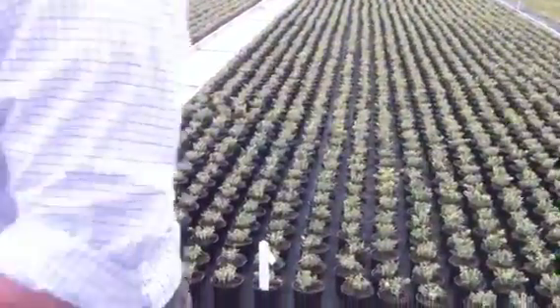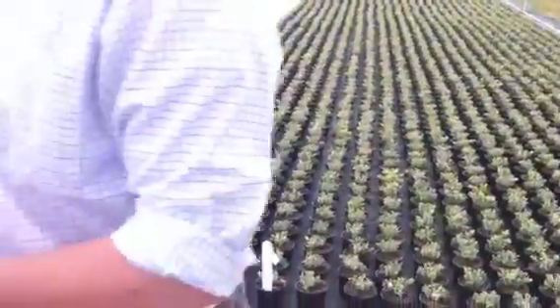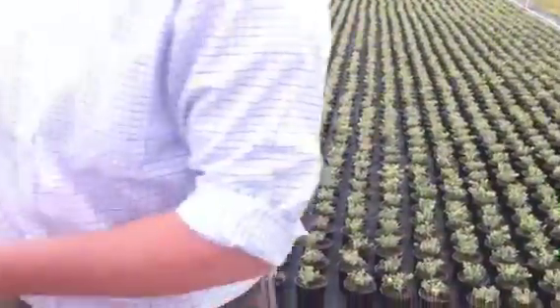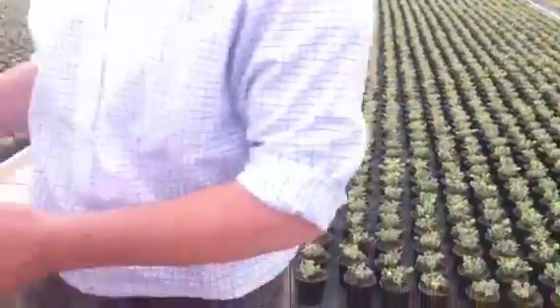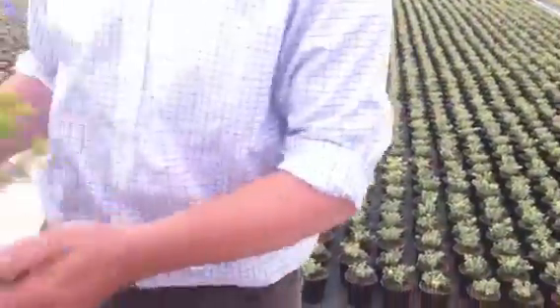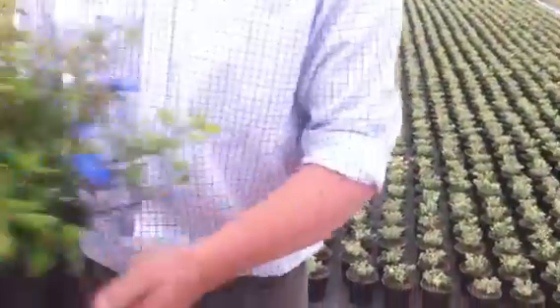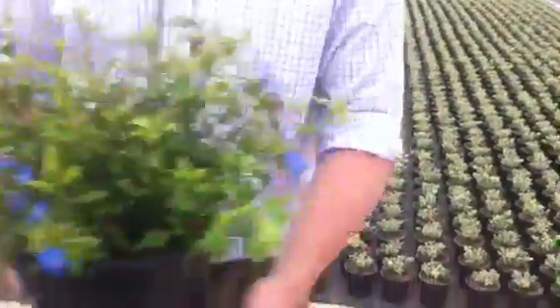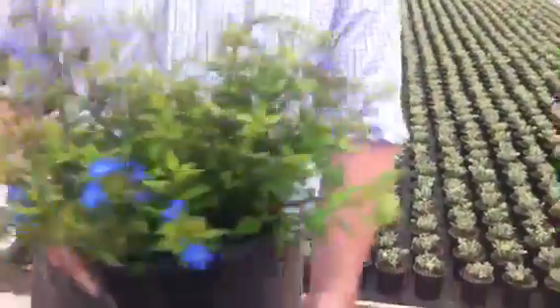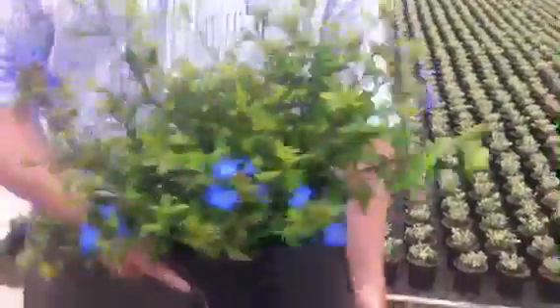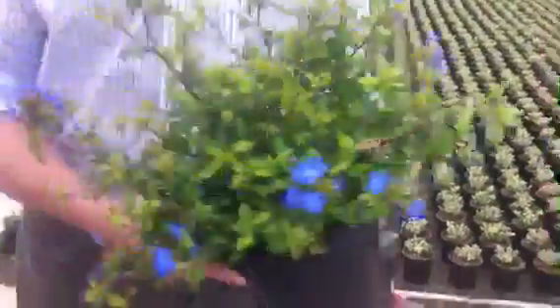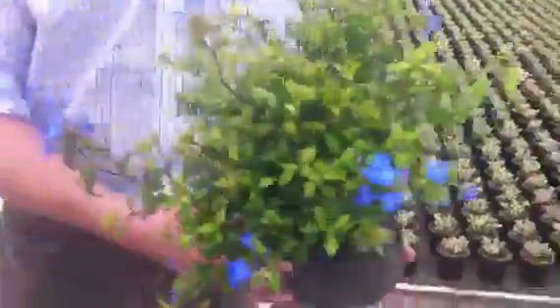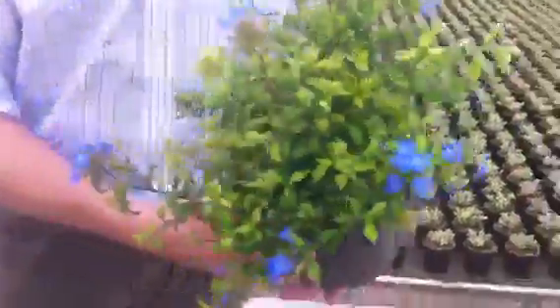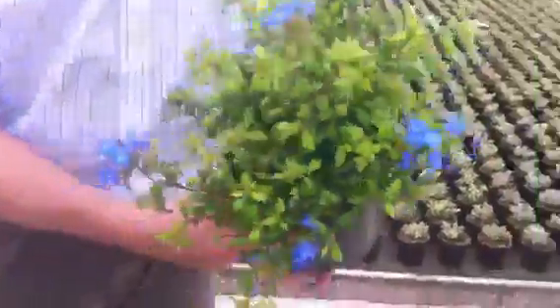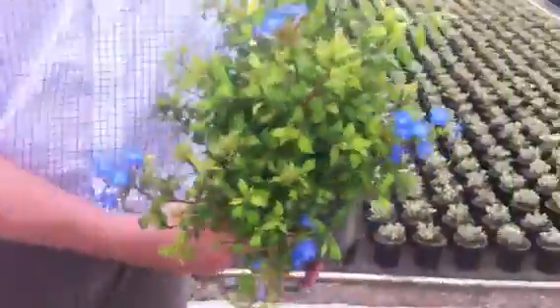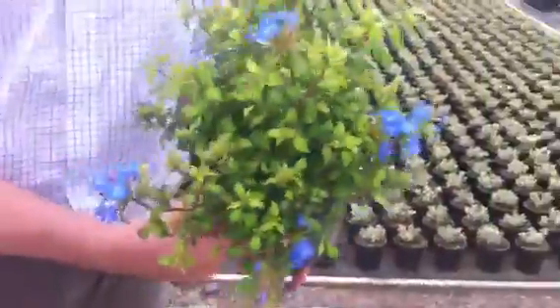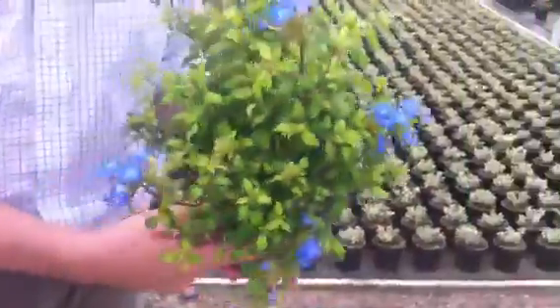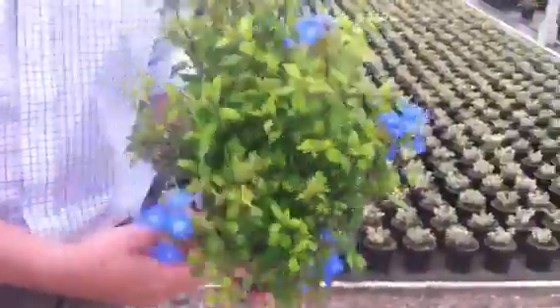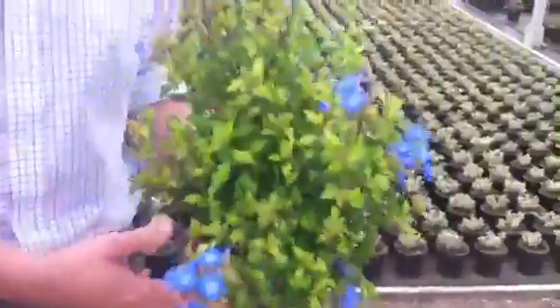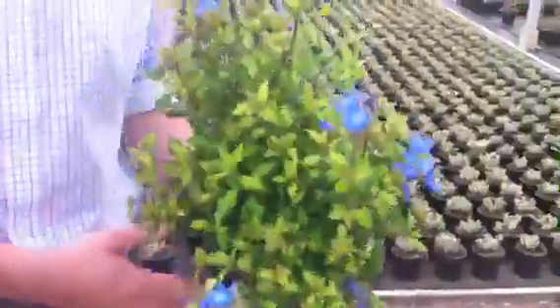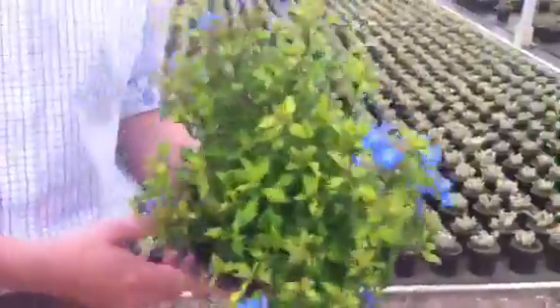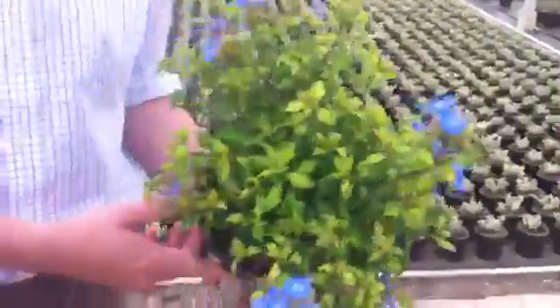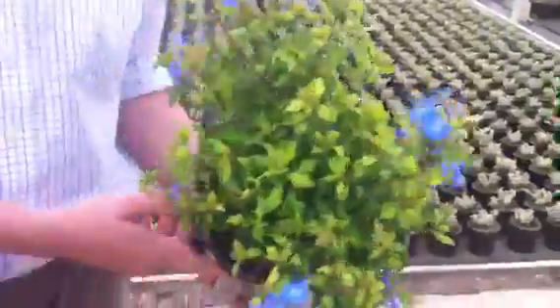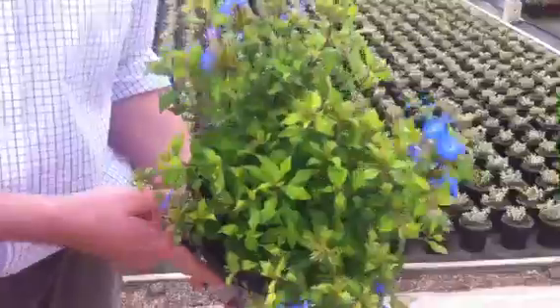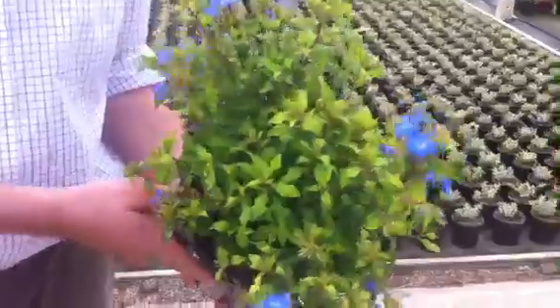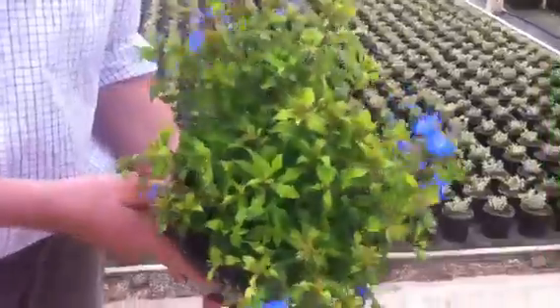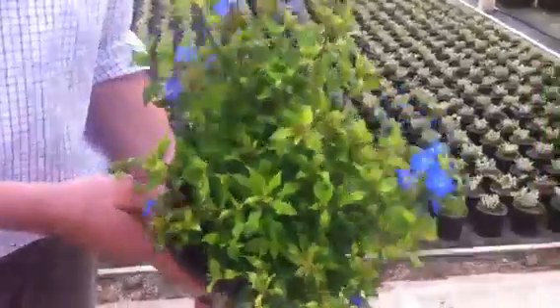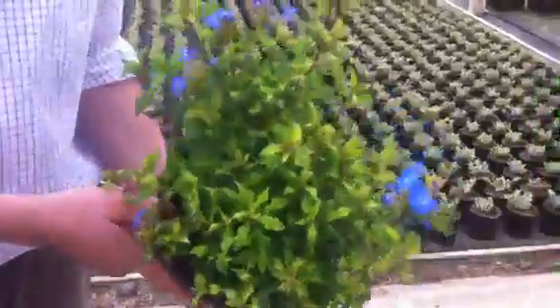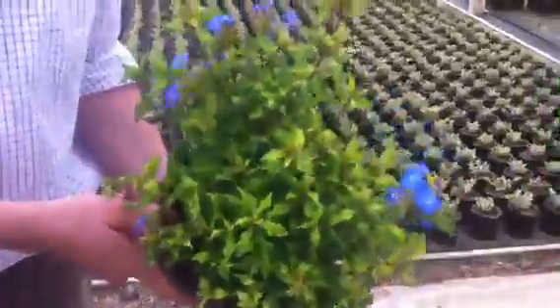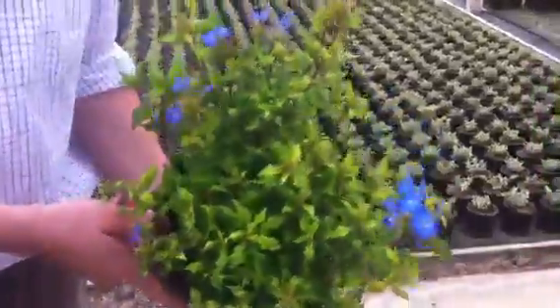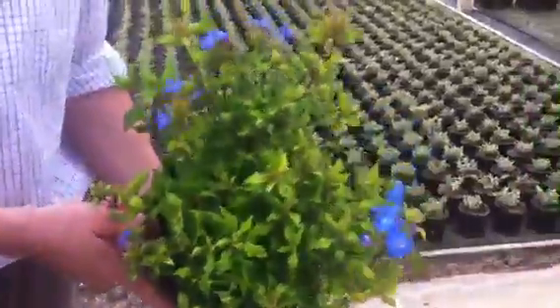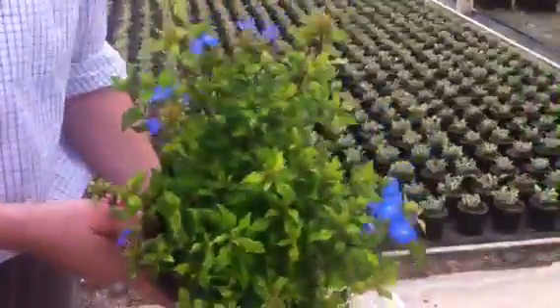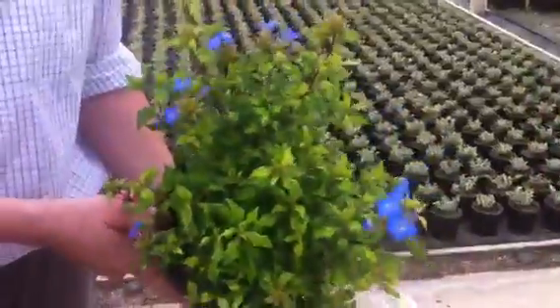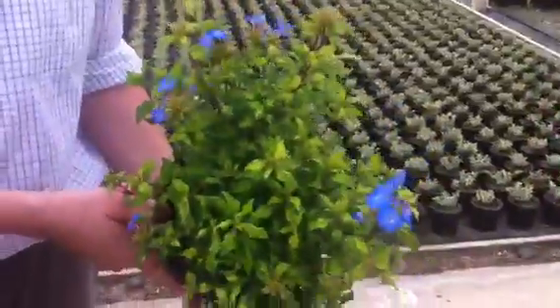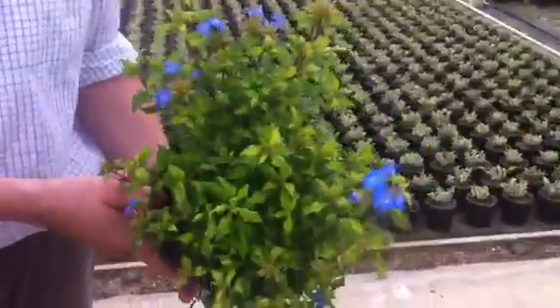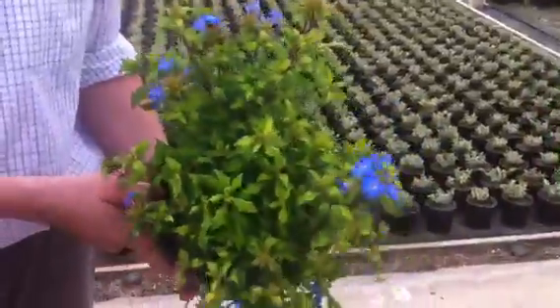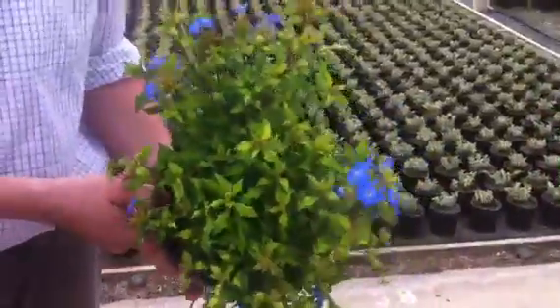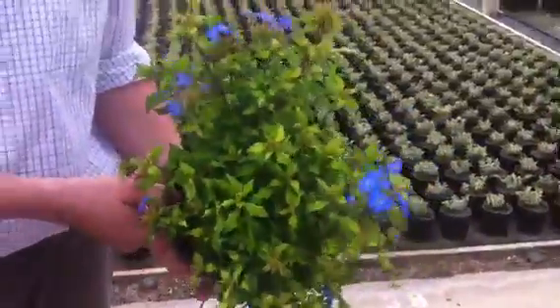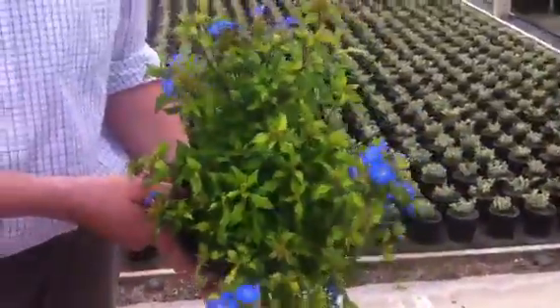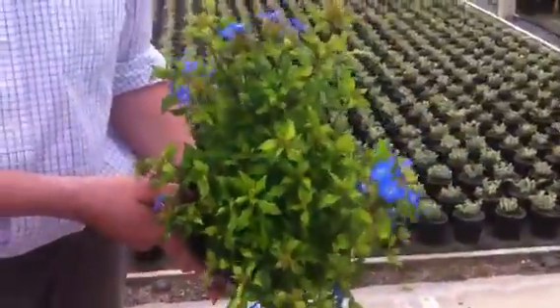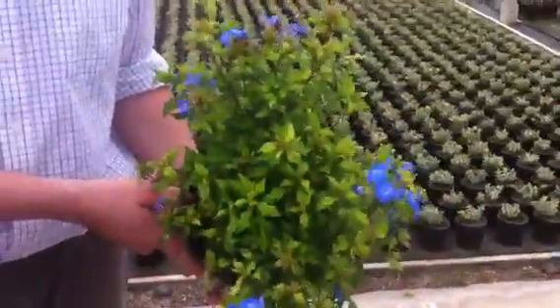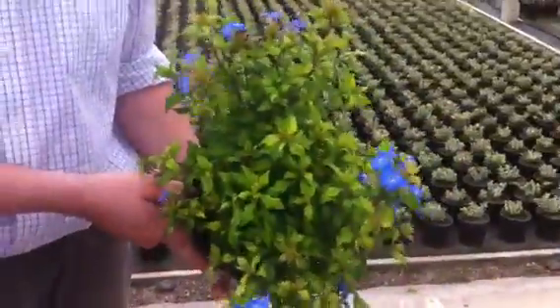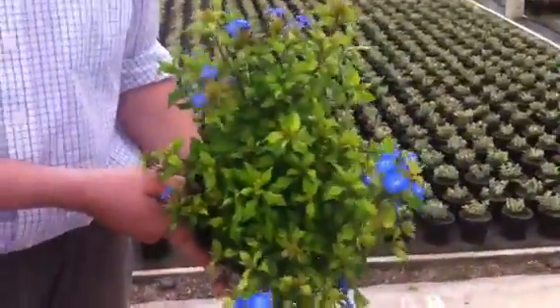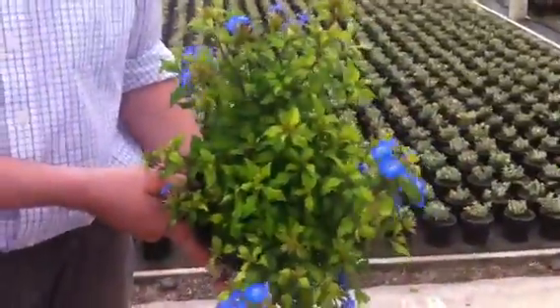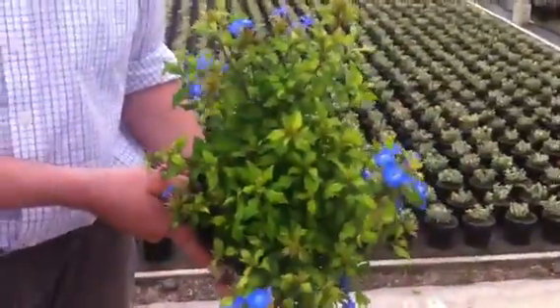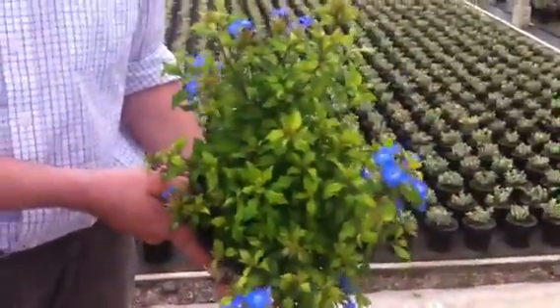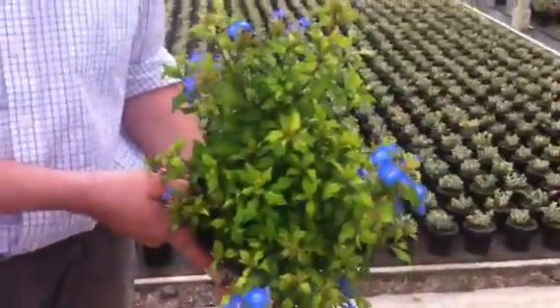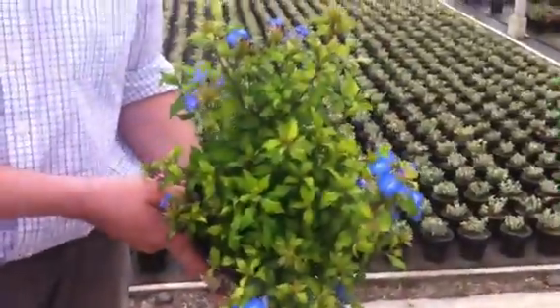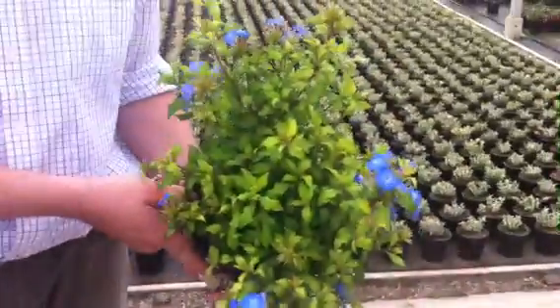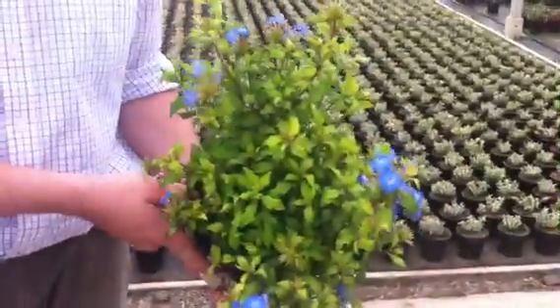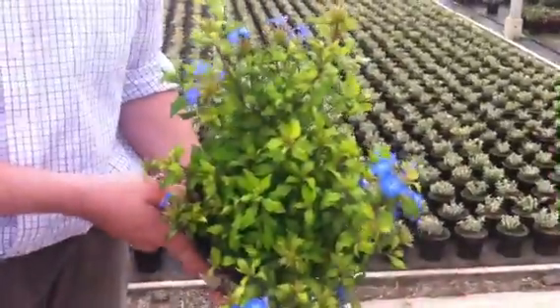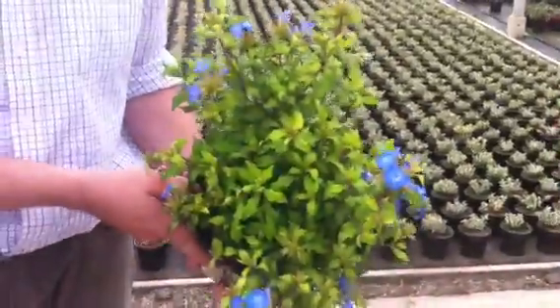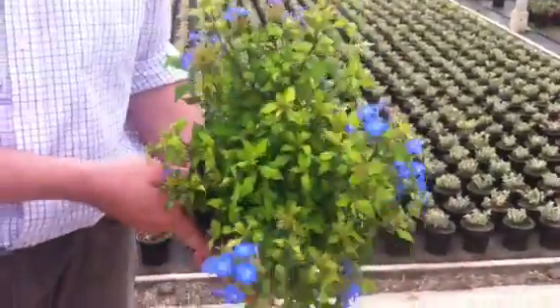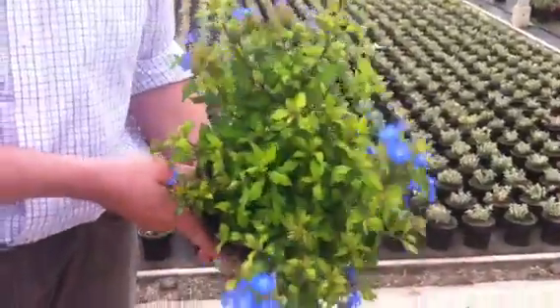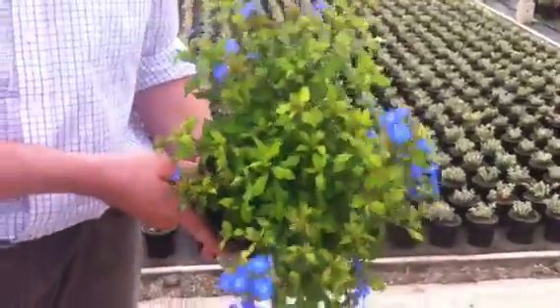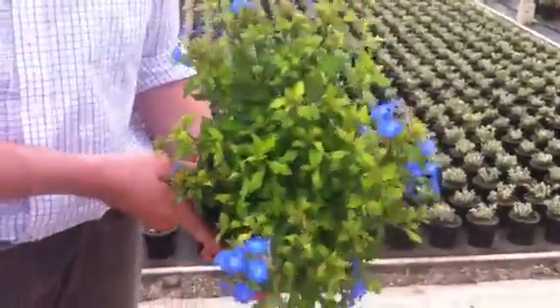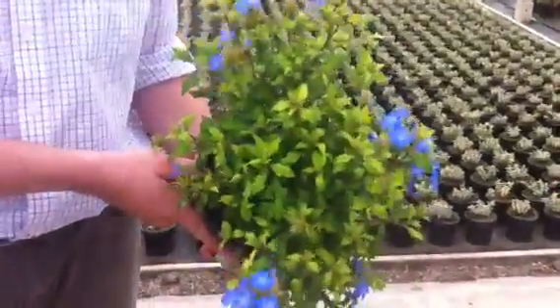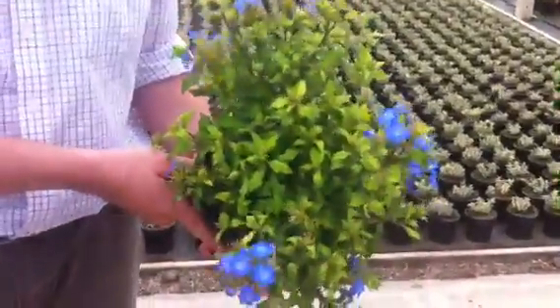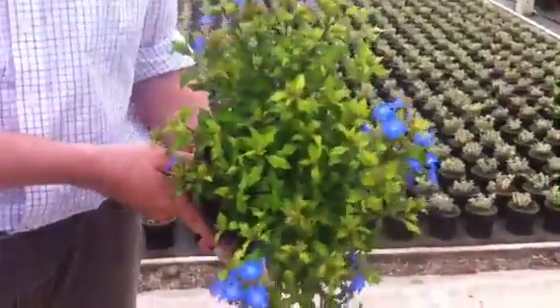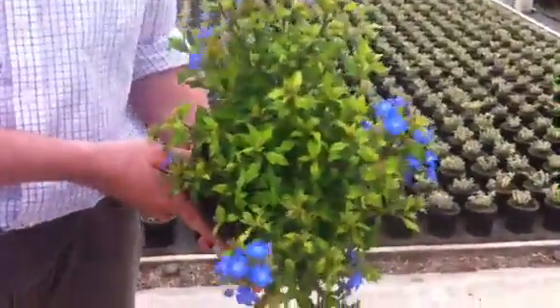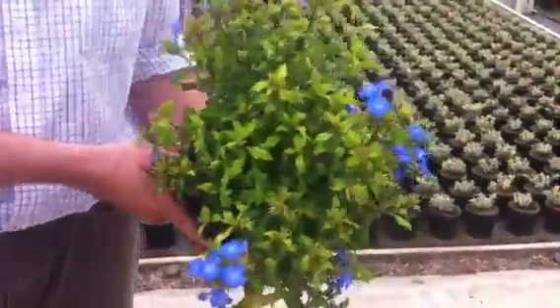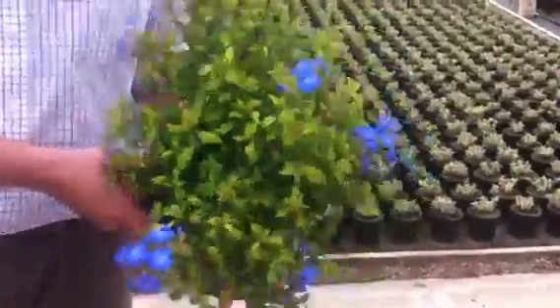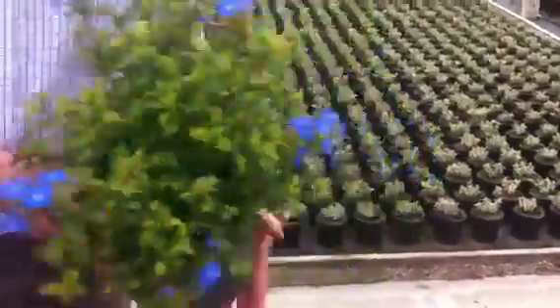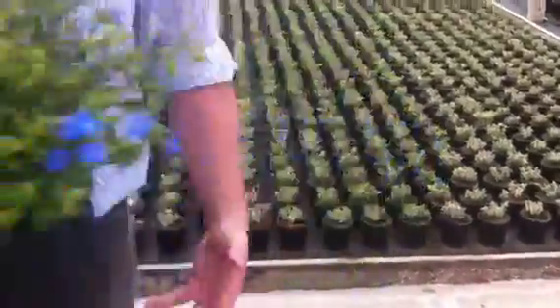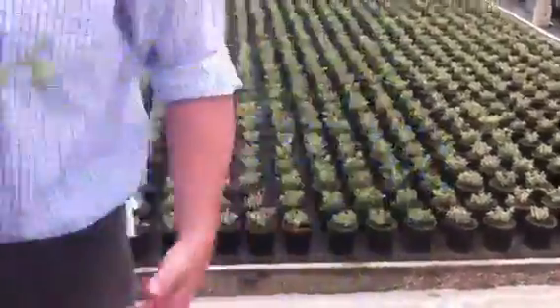Nice shrubby line in Ceanothus Stigma Forest Blue — plenty of bud and flower on there, something different at this time of year. Nice three litre pots, full.